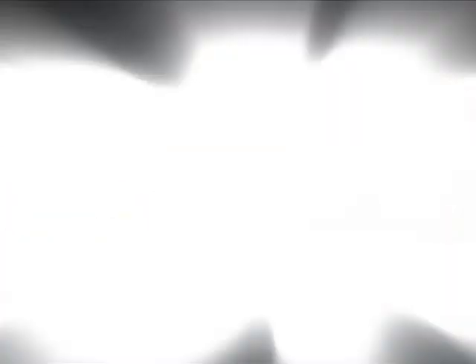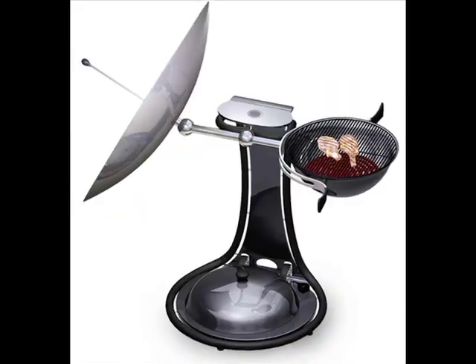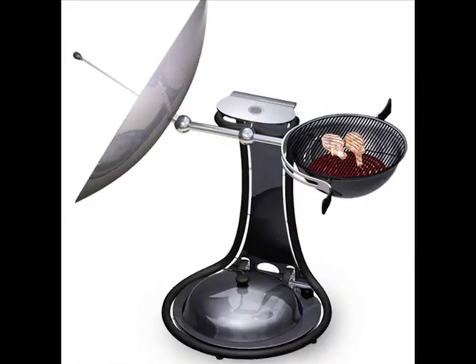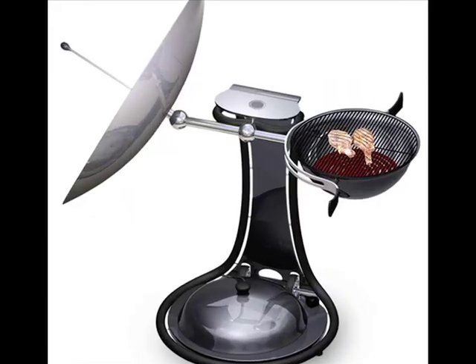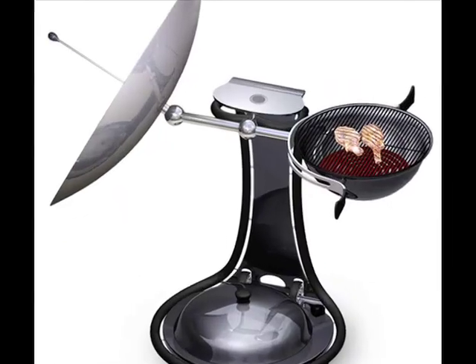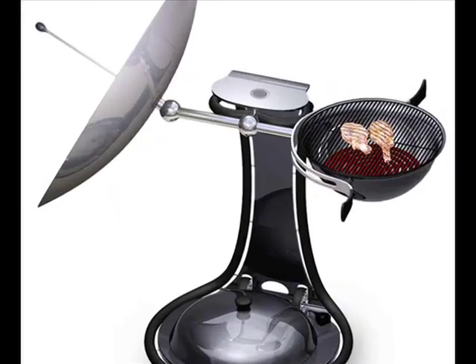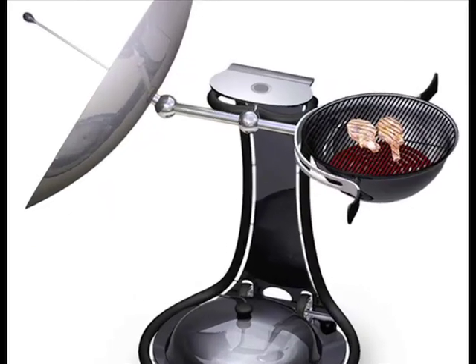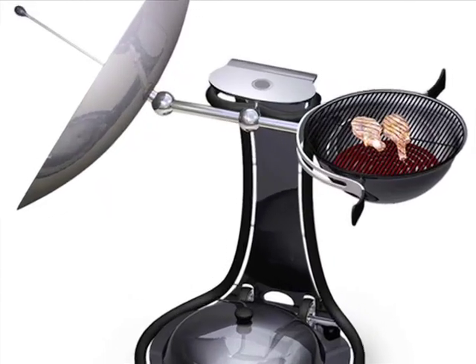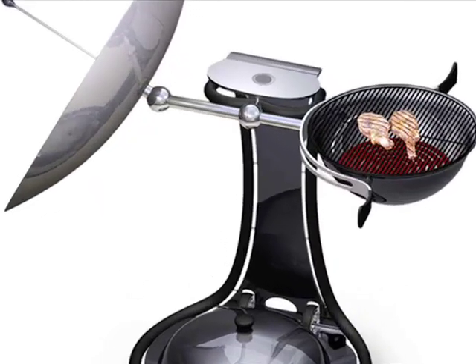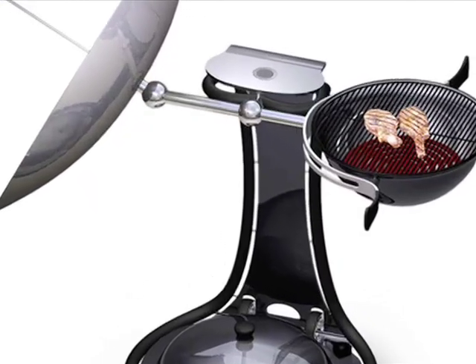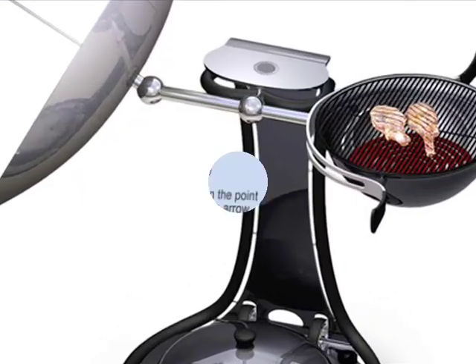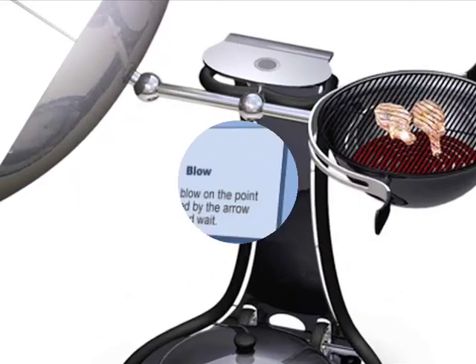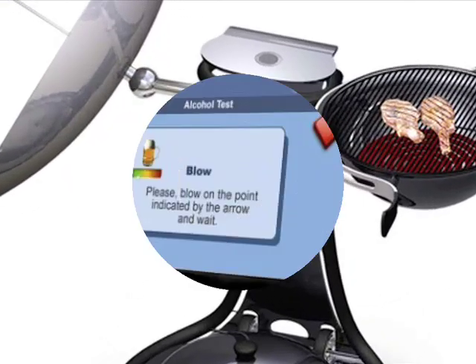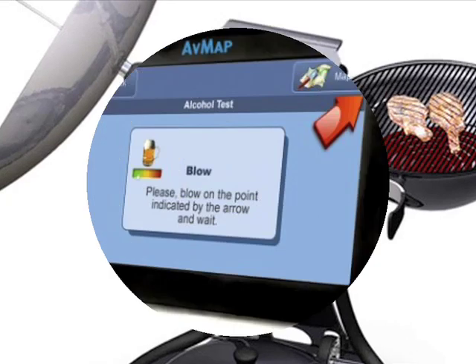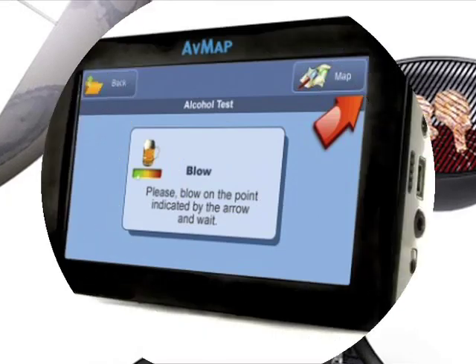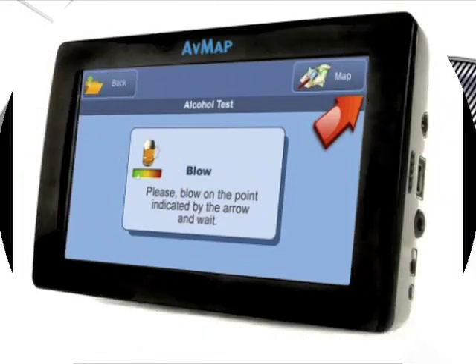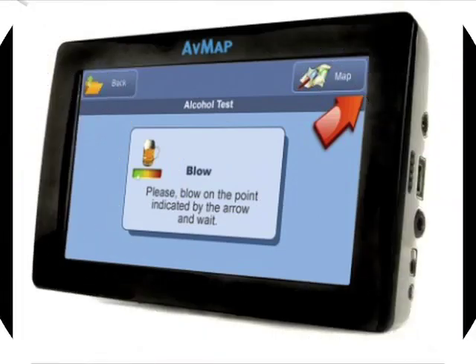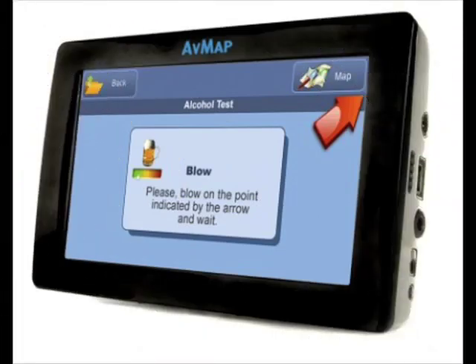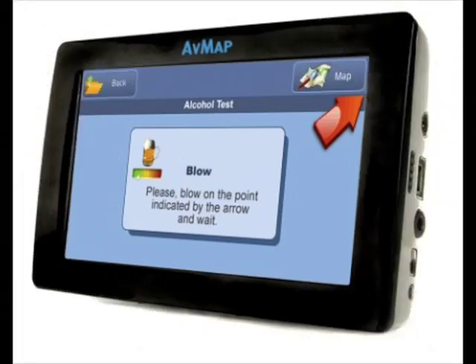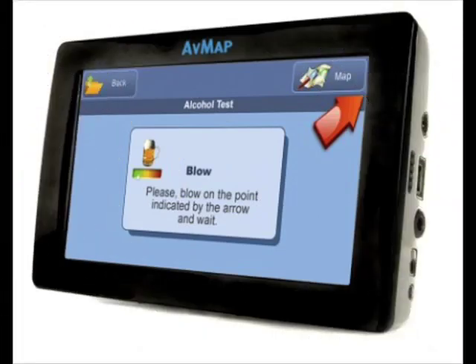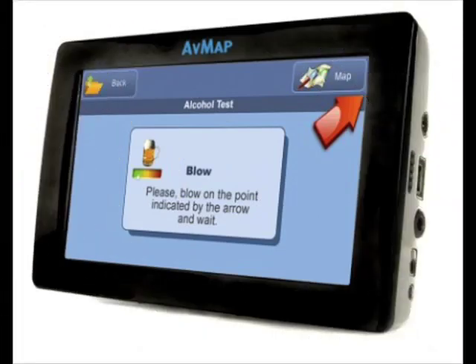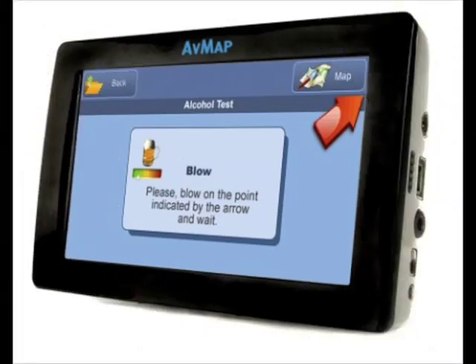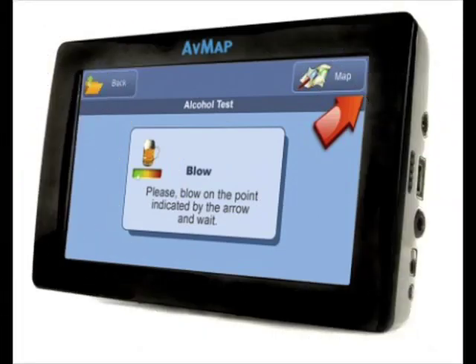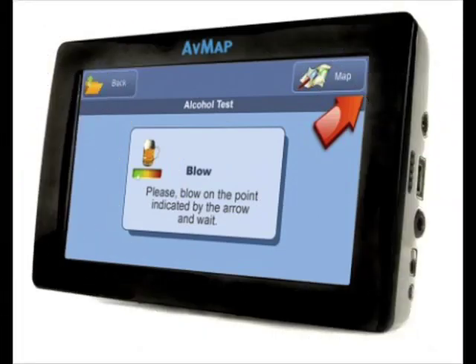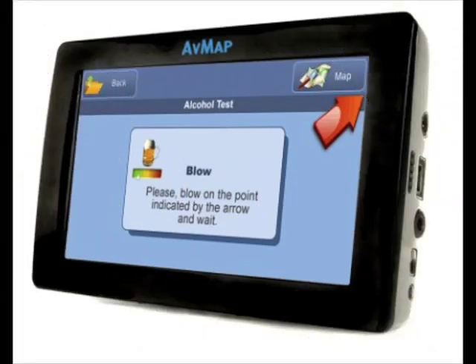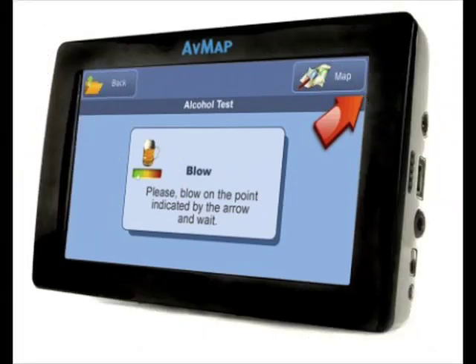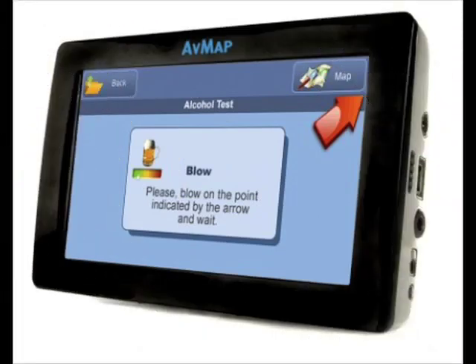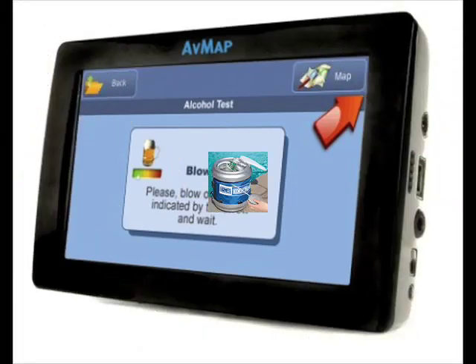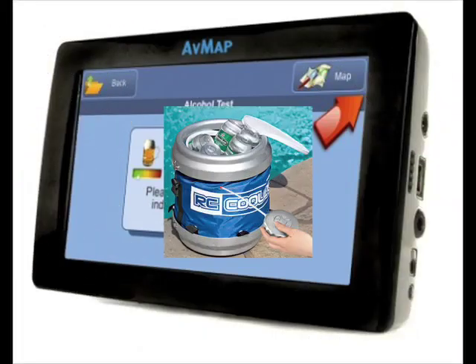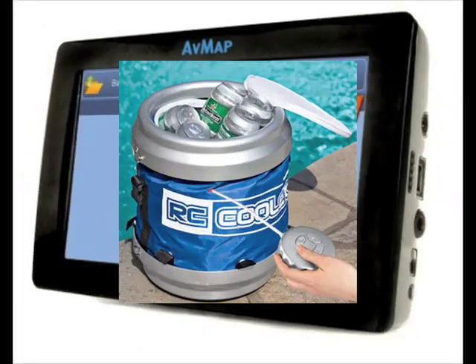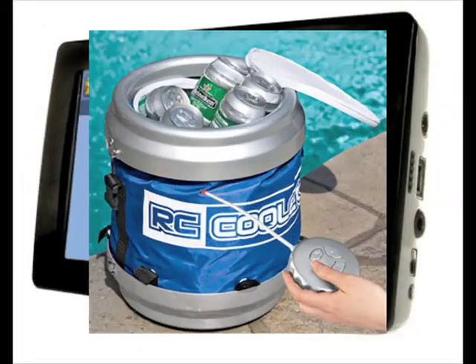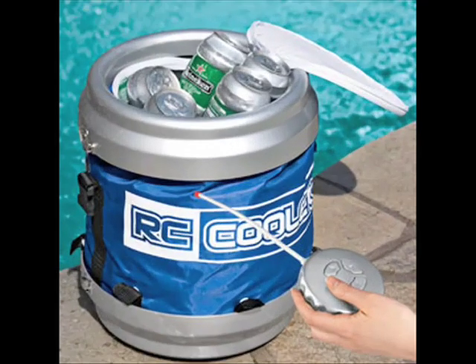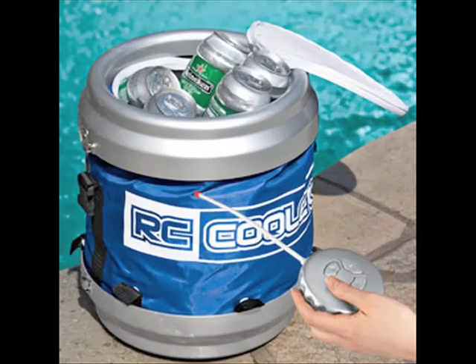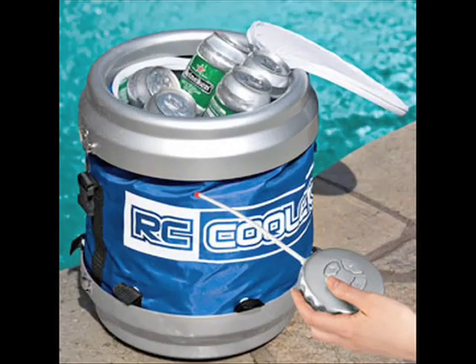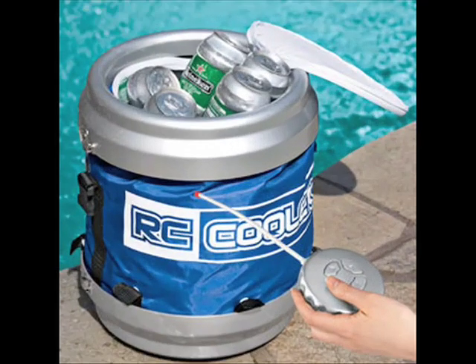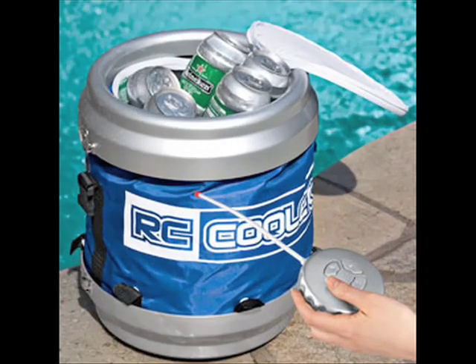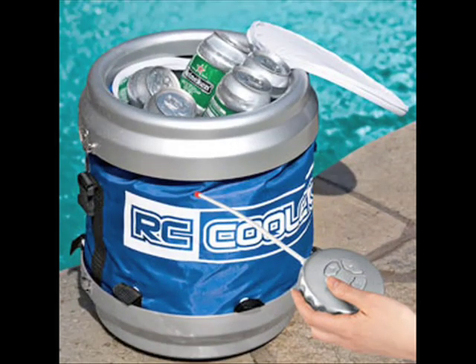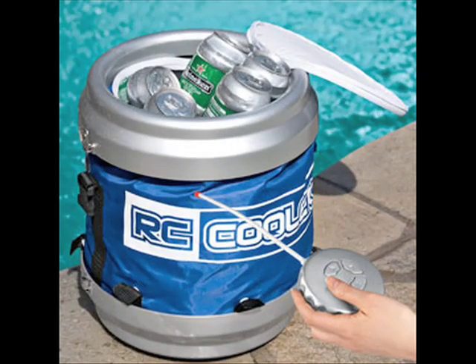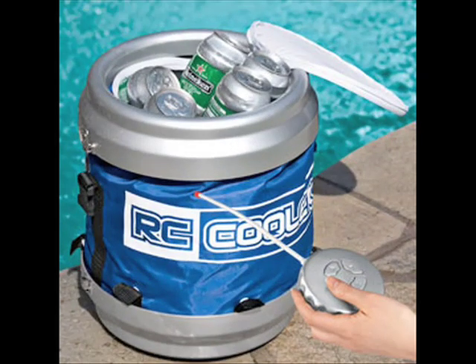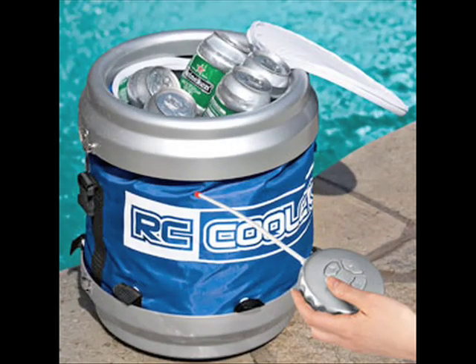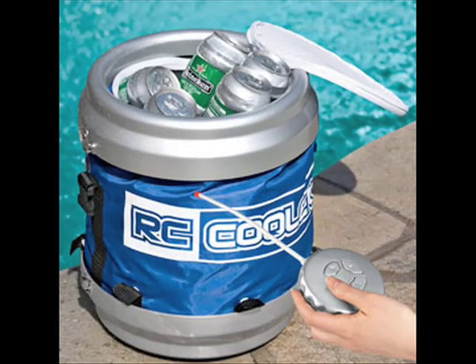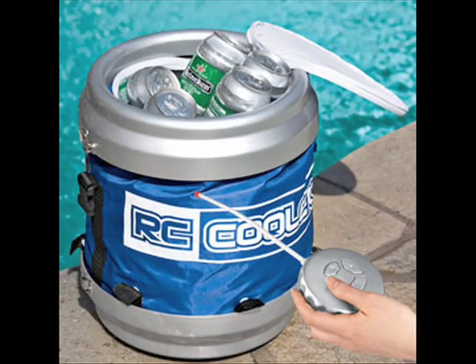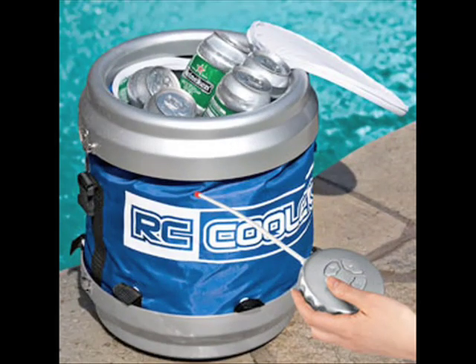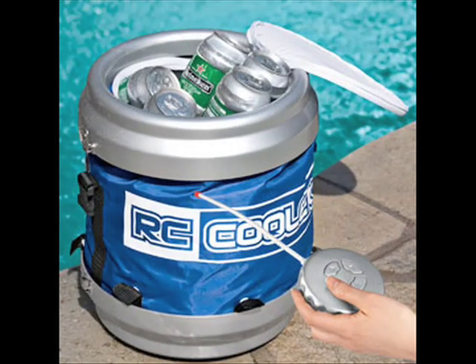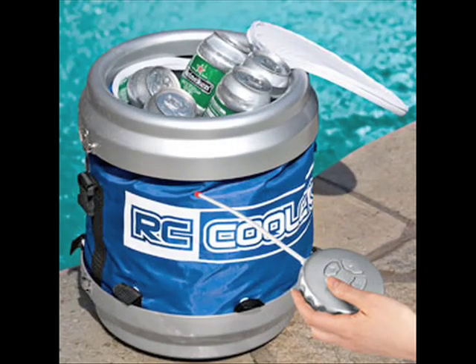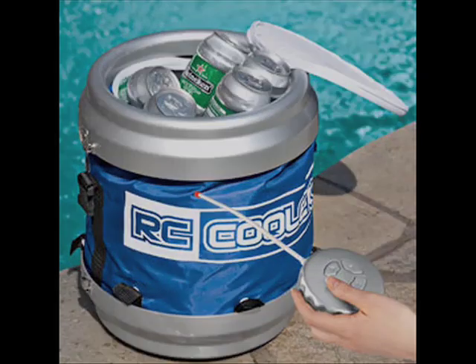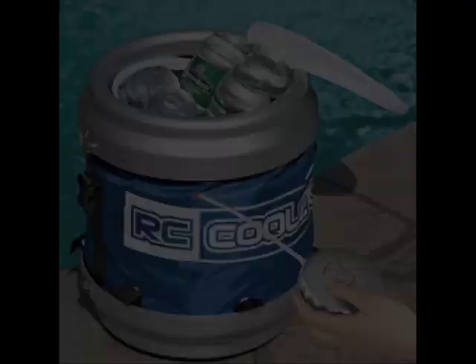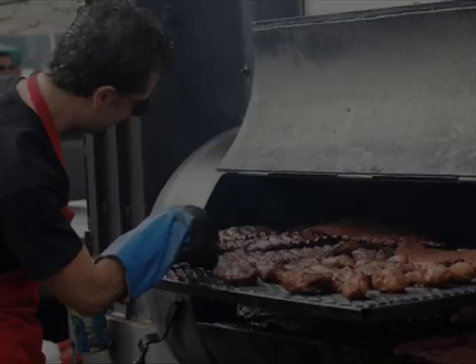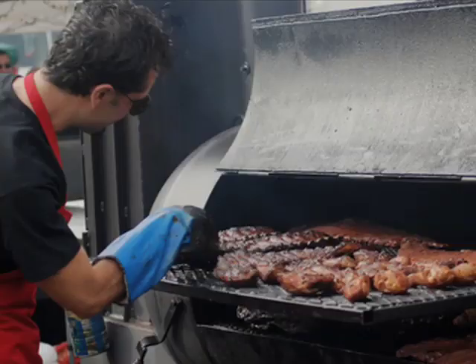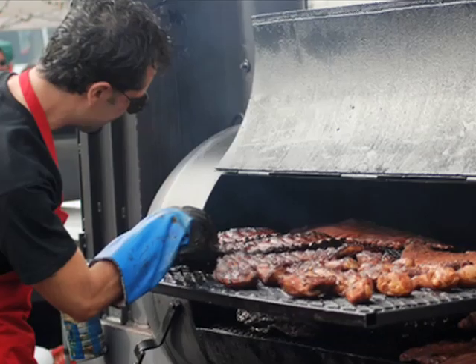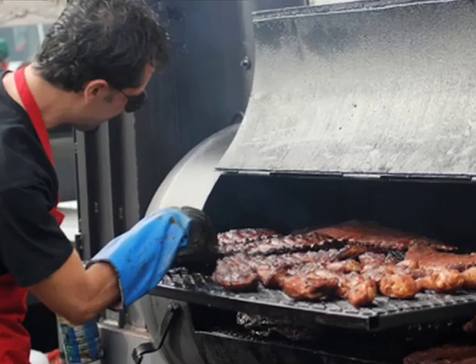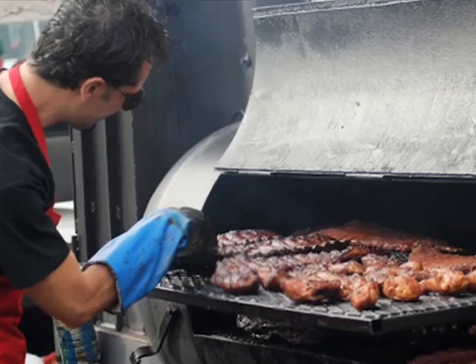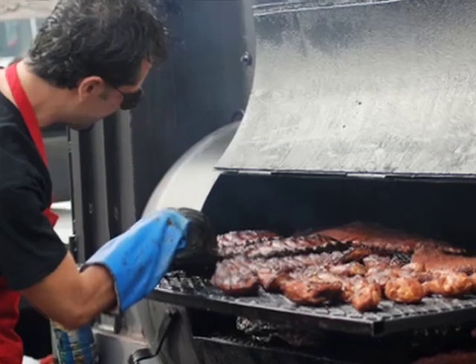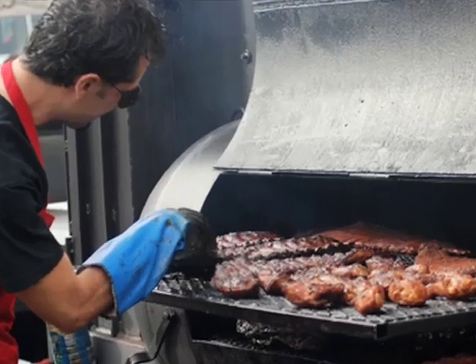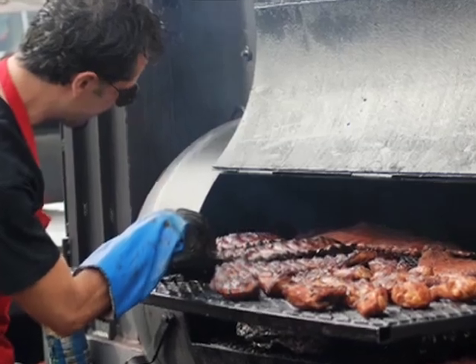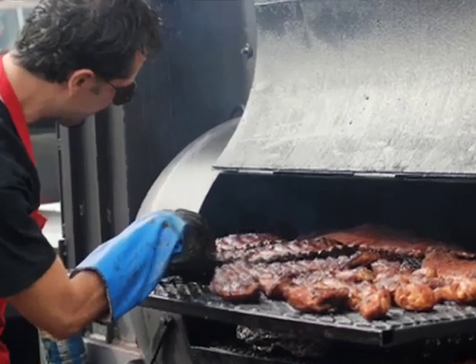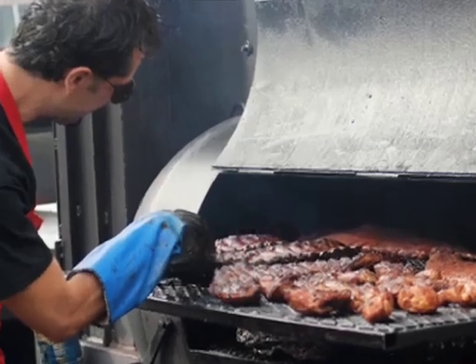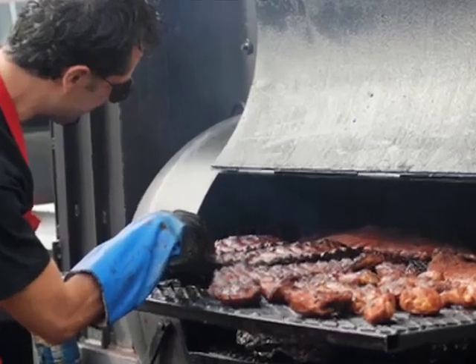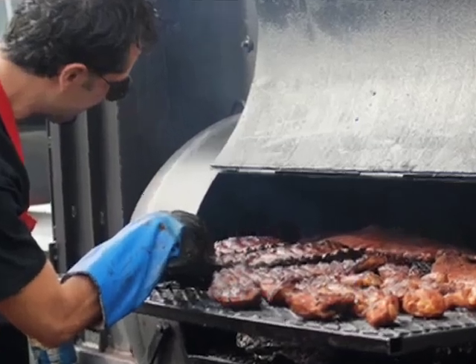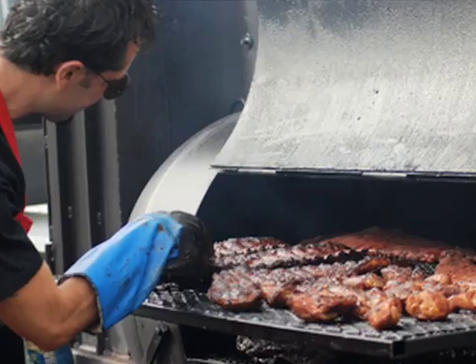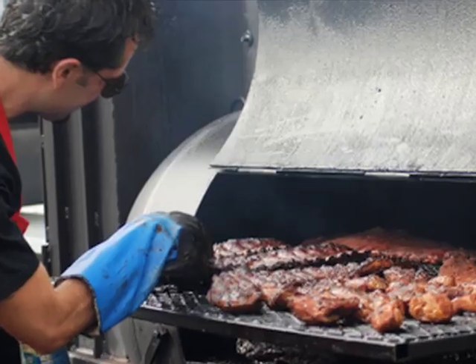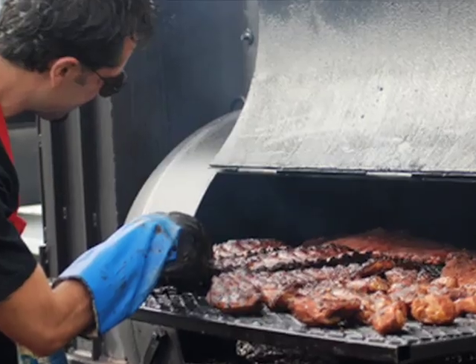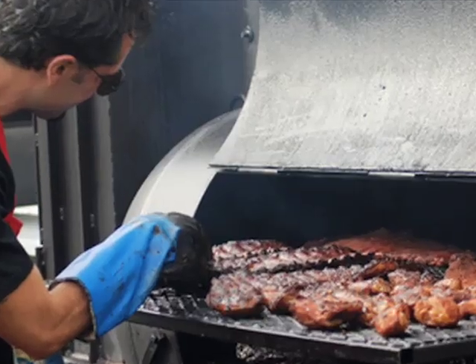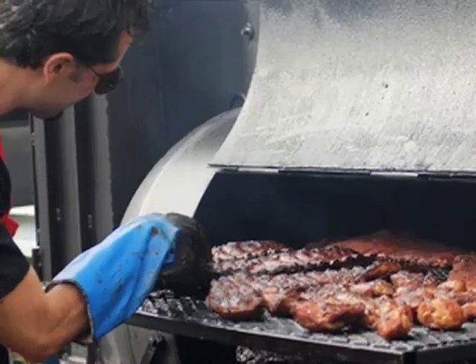Solar-powered barbecues, booze-detecting, GPS and remote-control coolers. Today we hunt gifts for Dad.